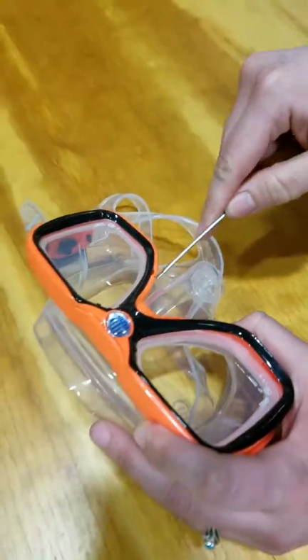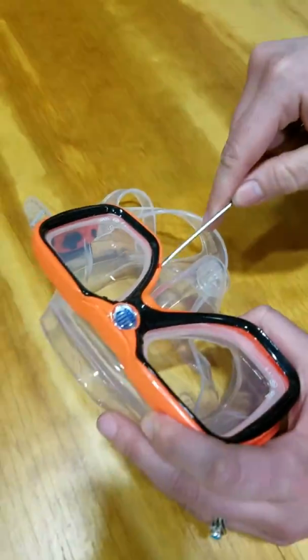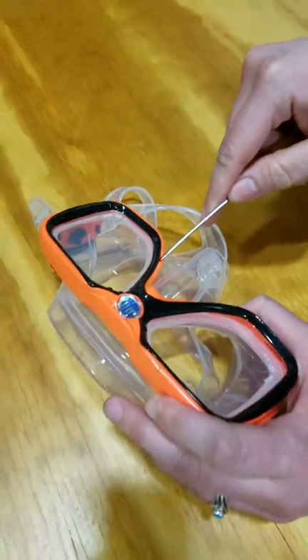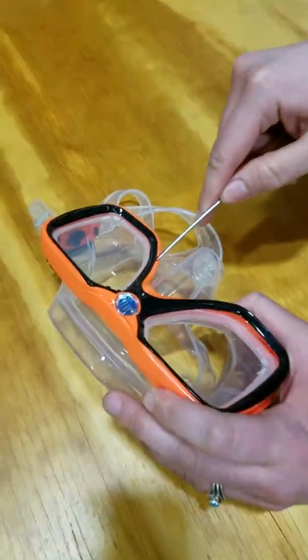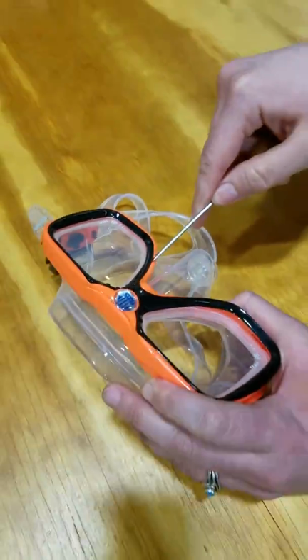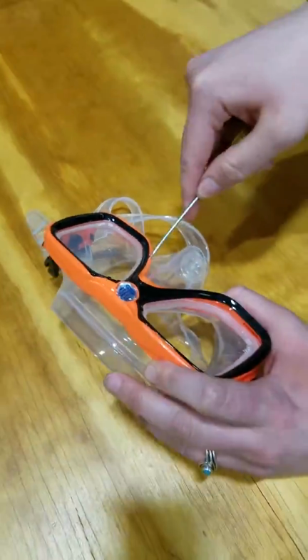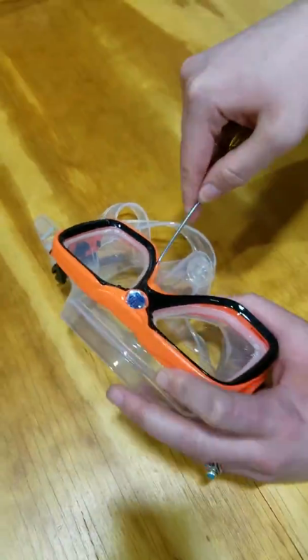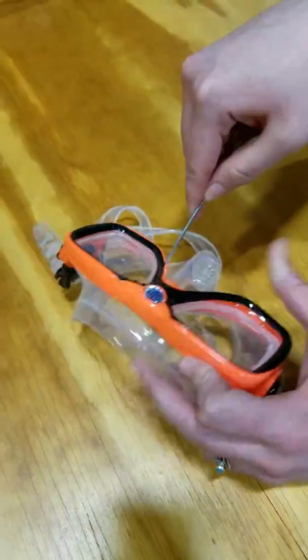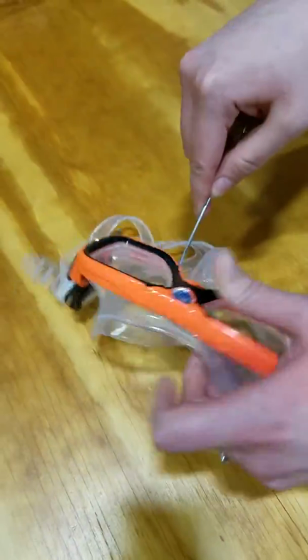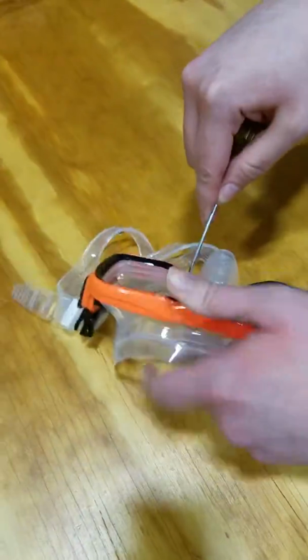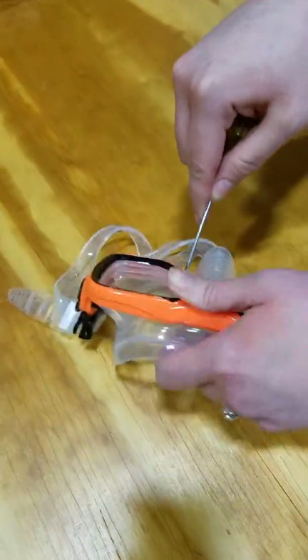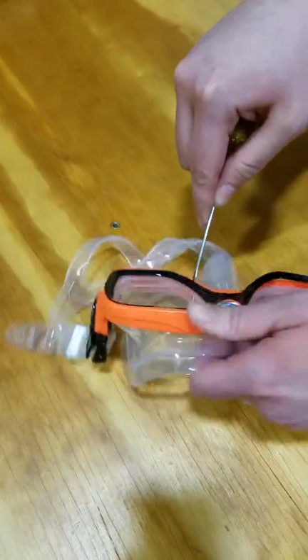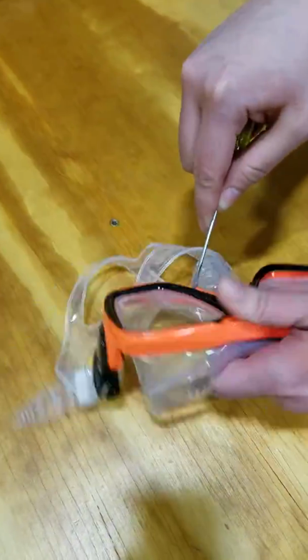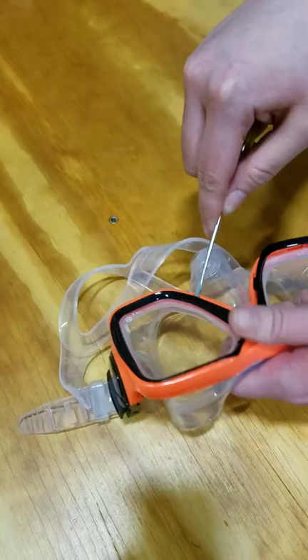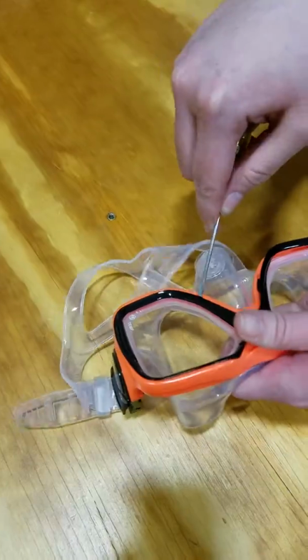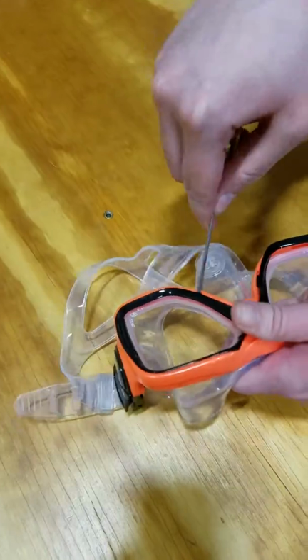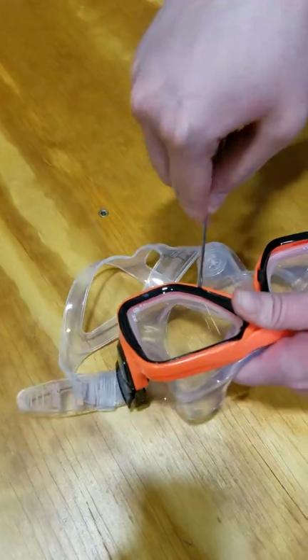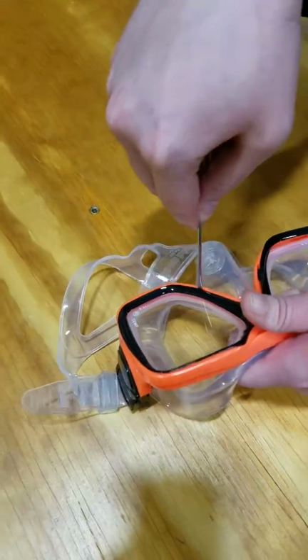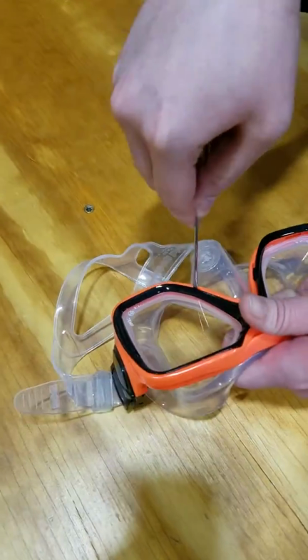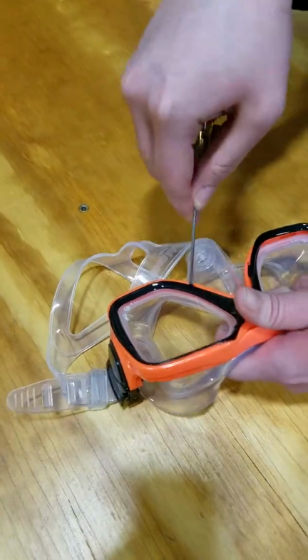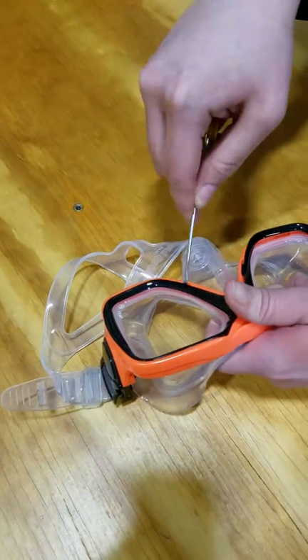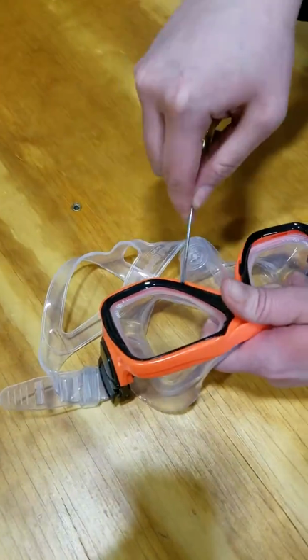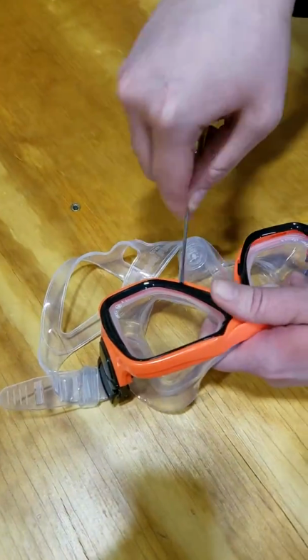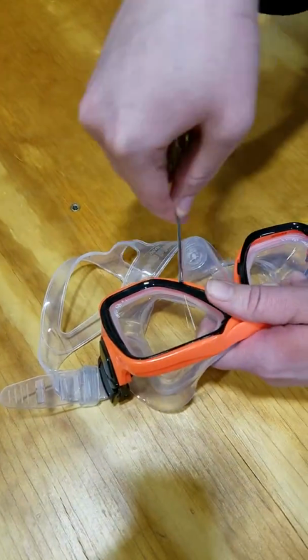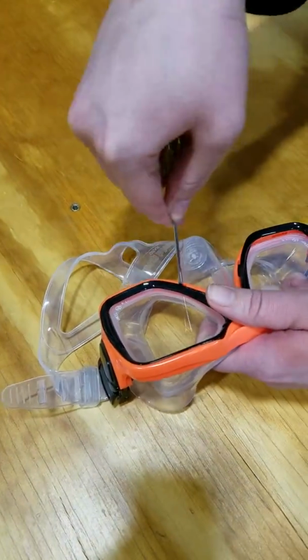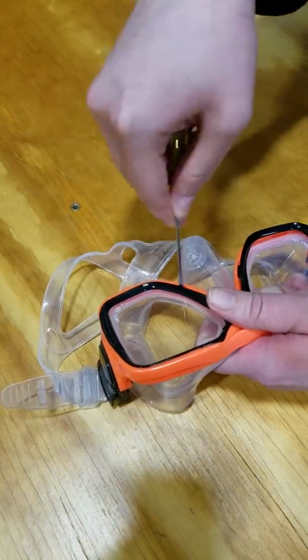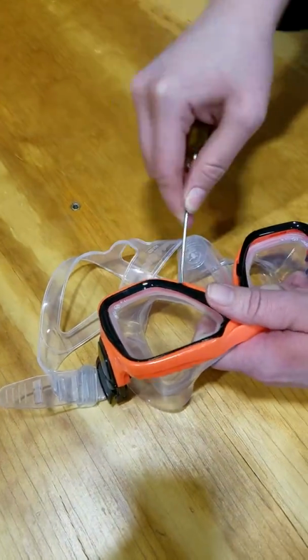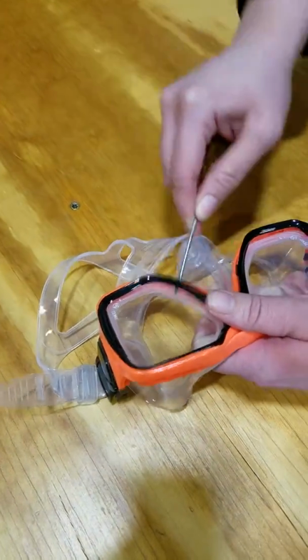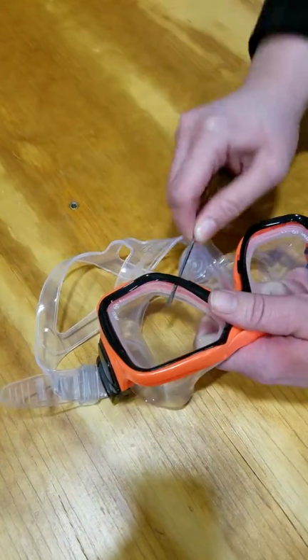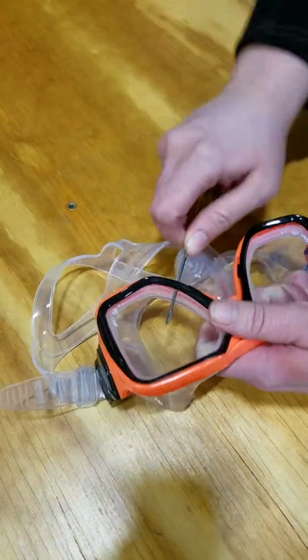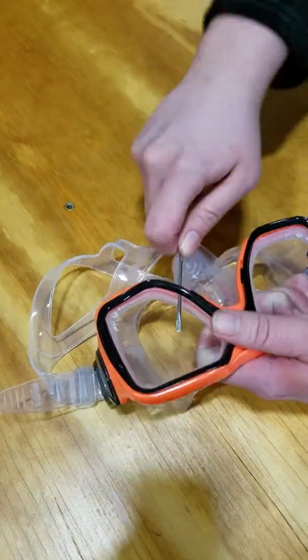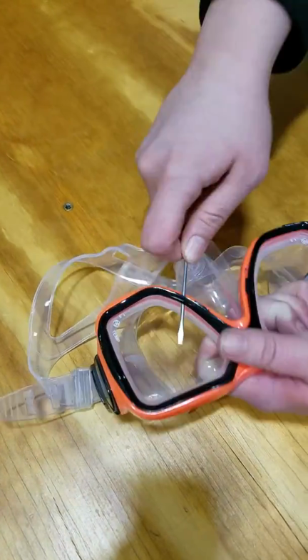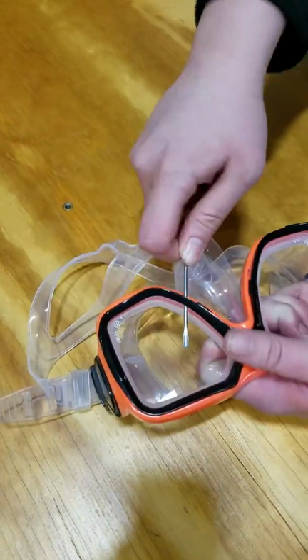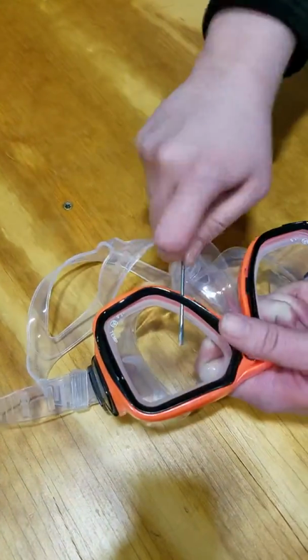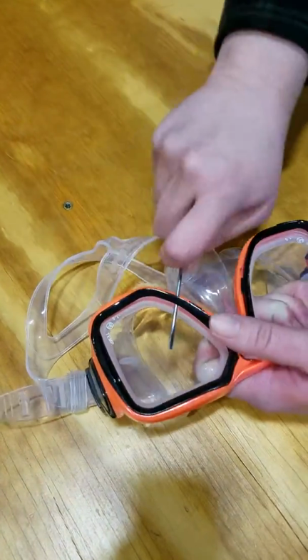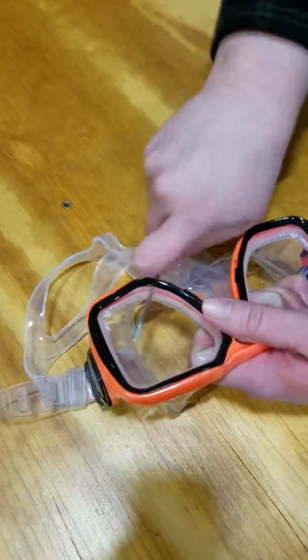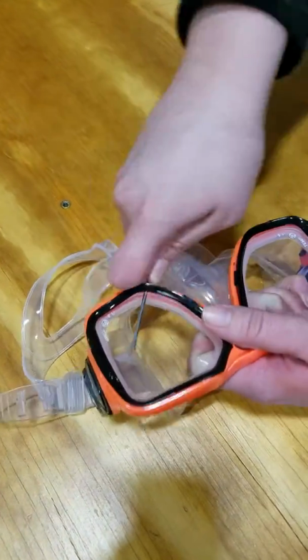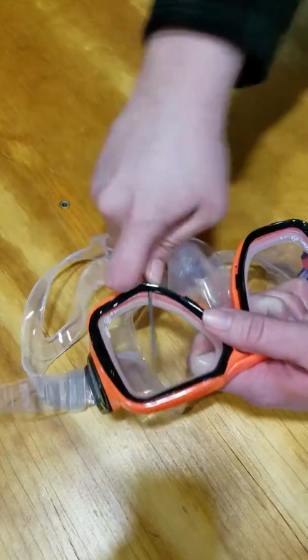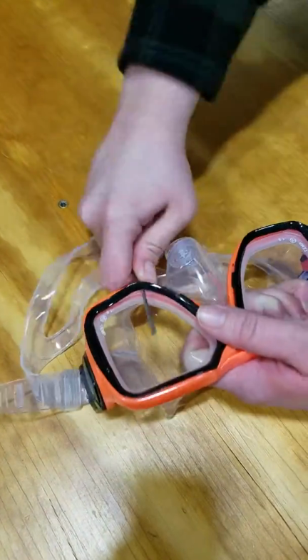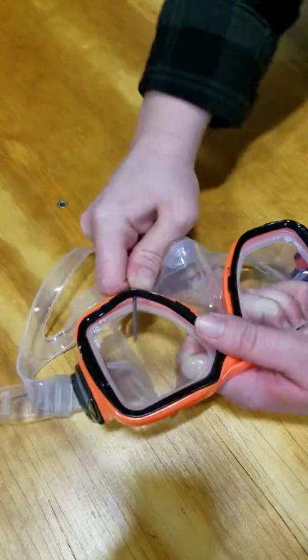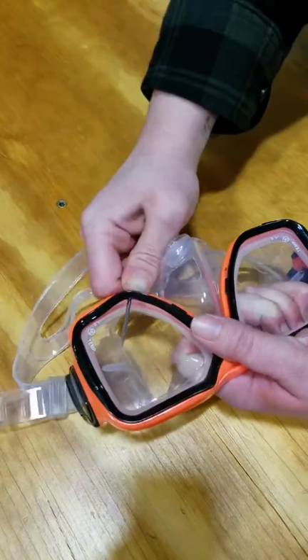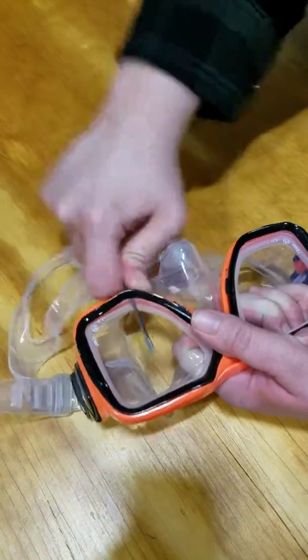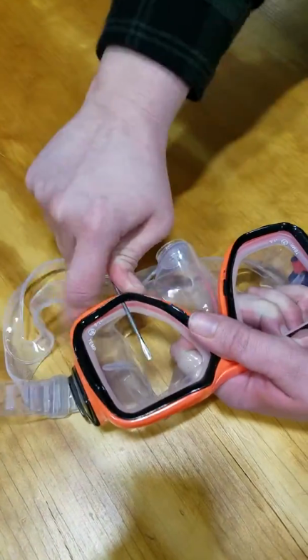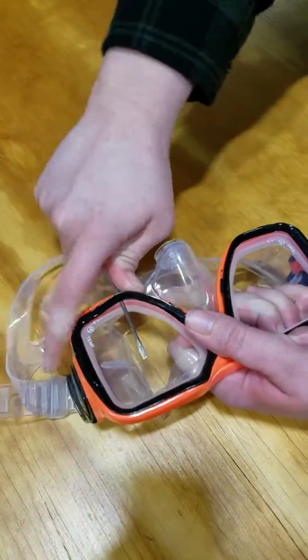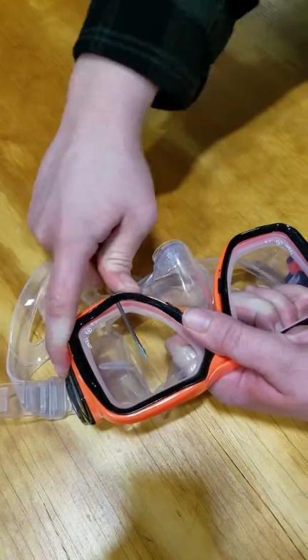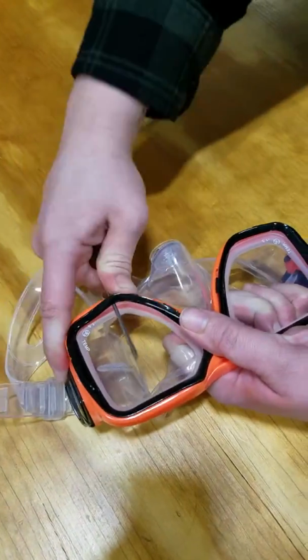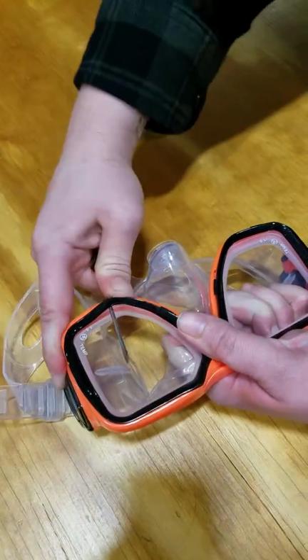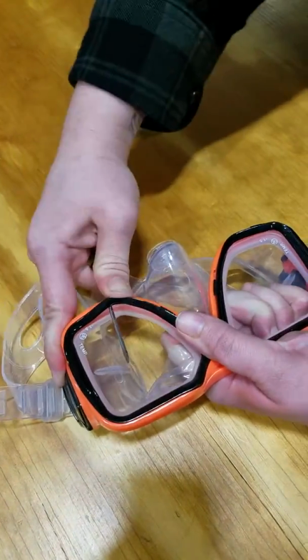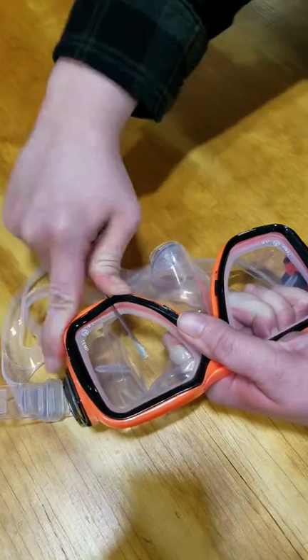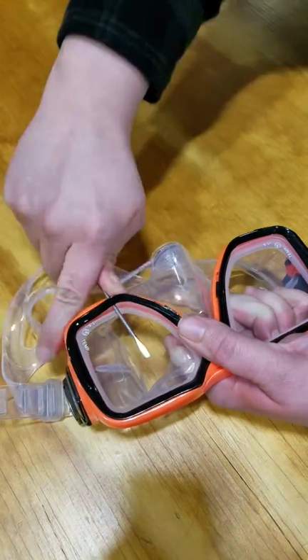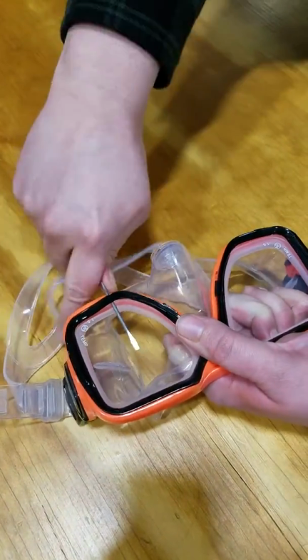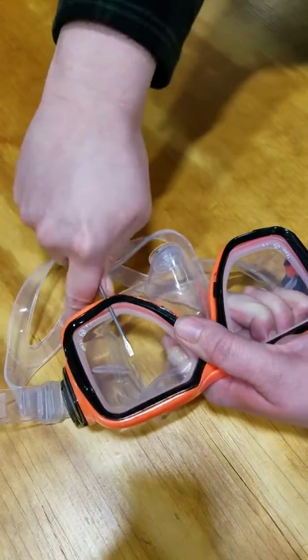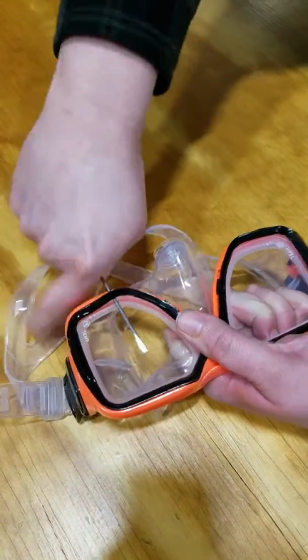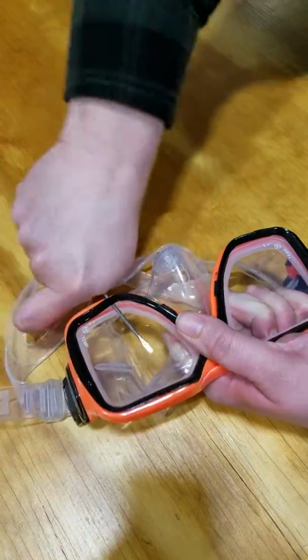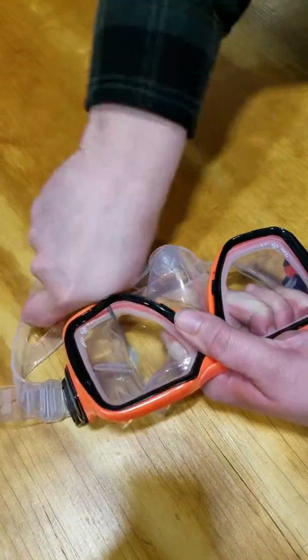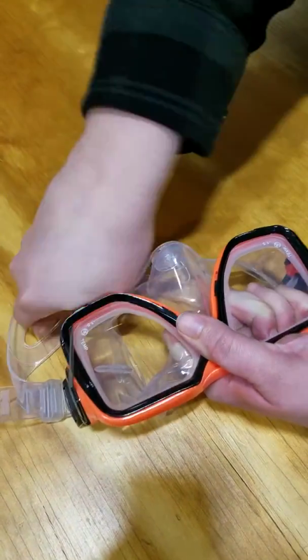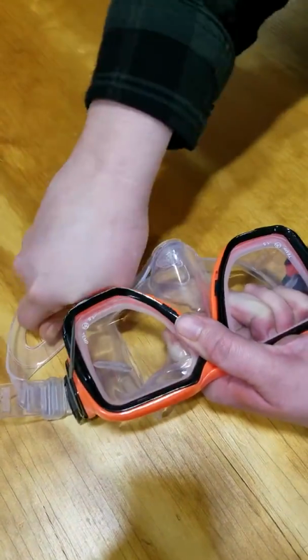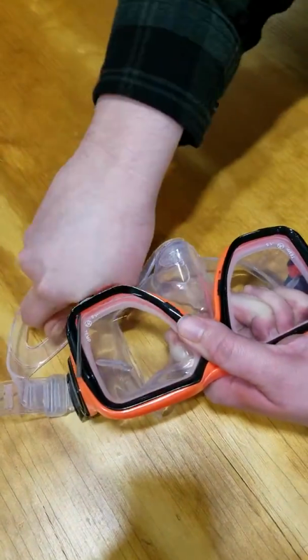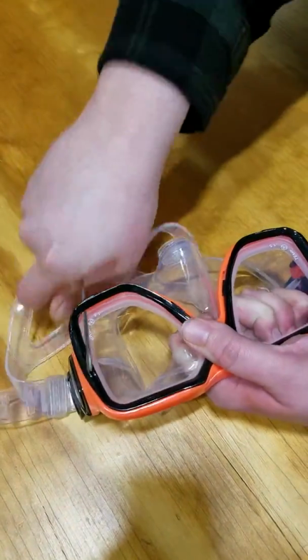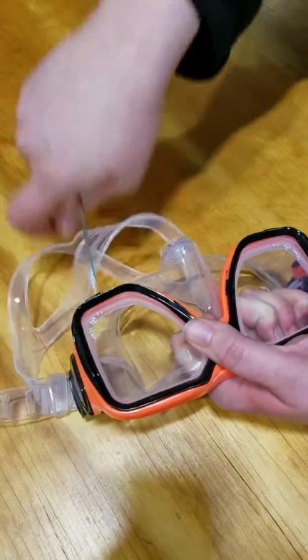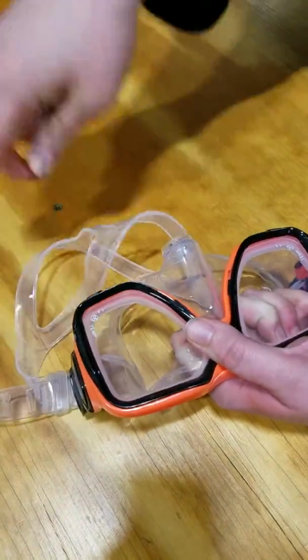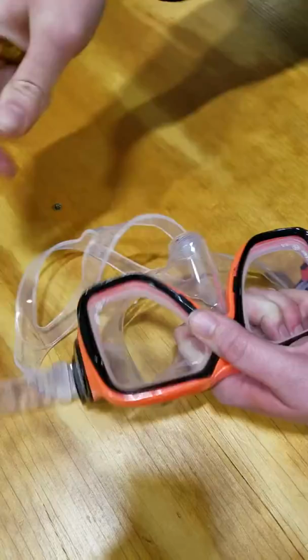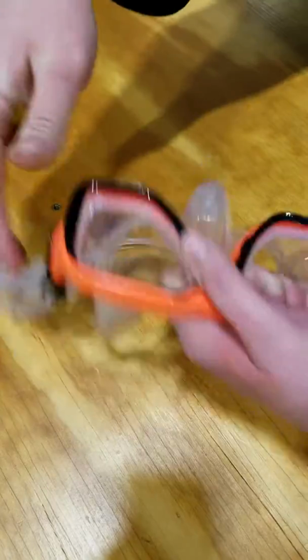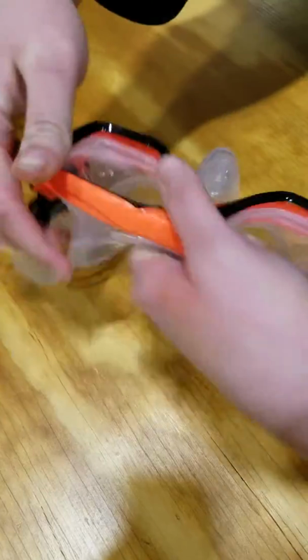I'm going to put it into this. Then you're going to slide and pop it out.